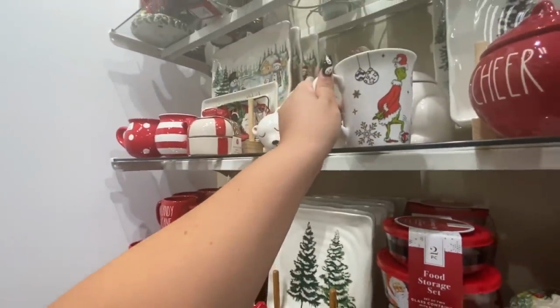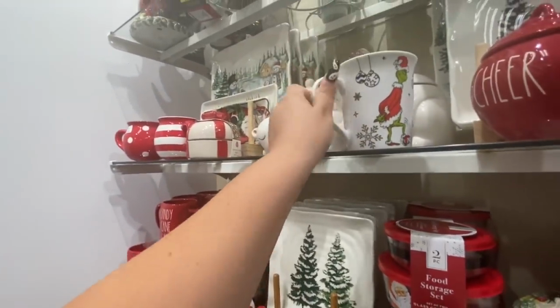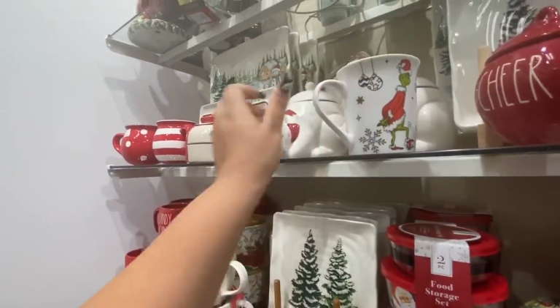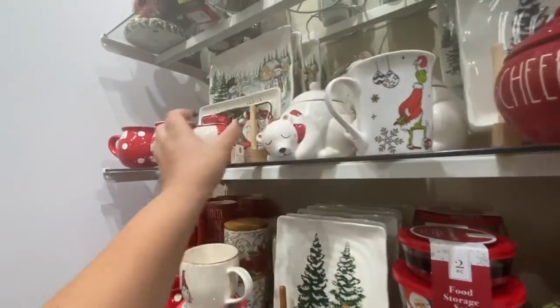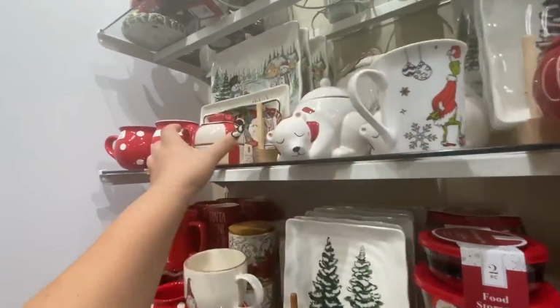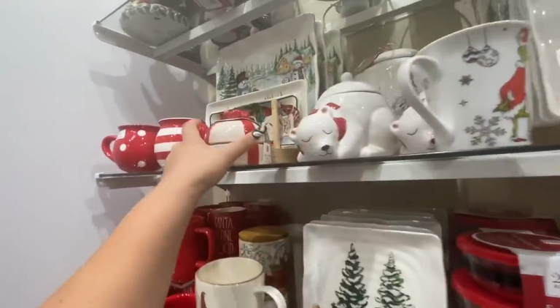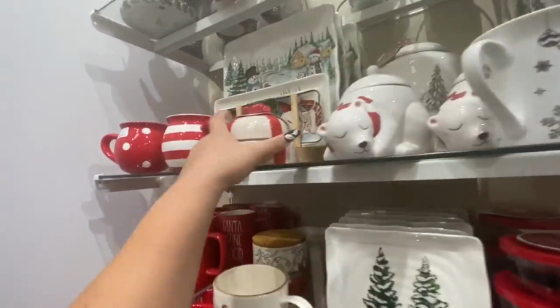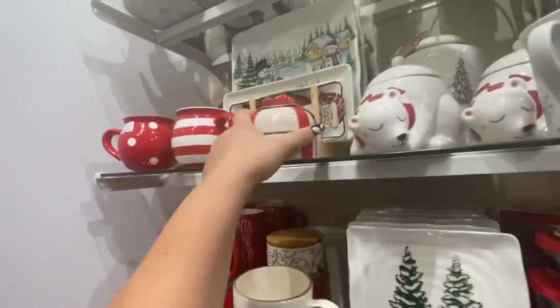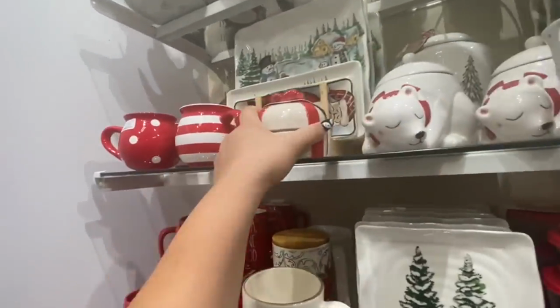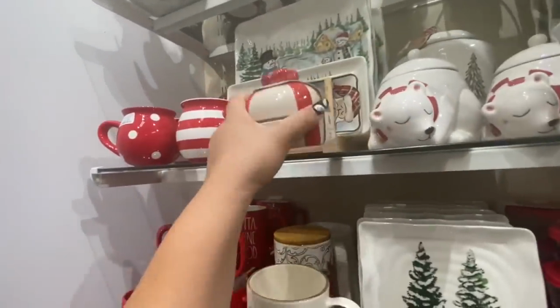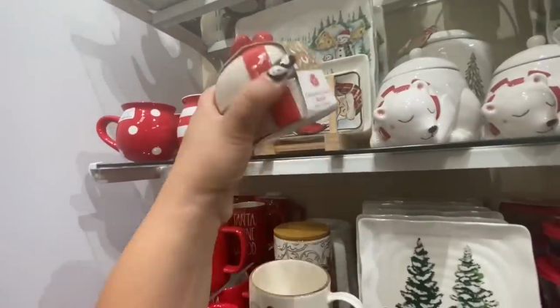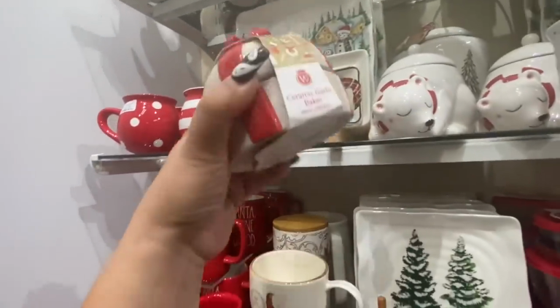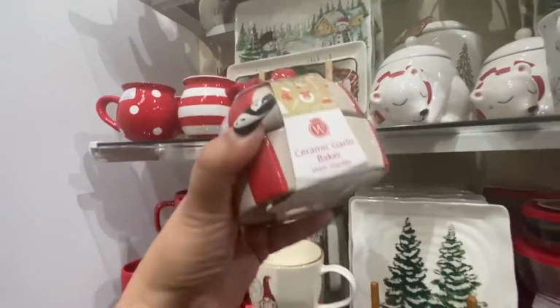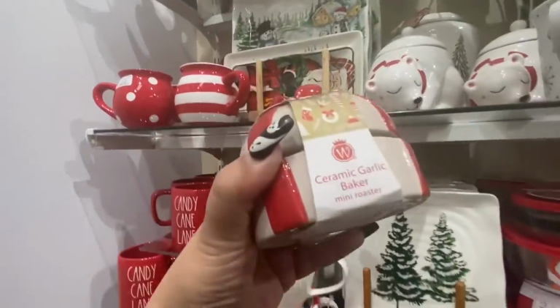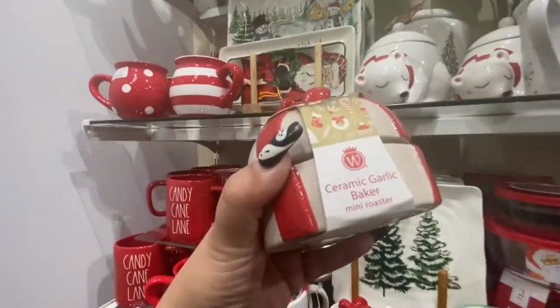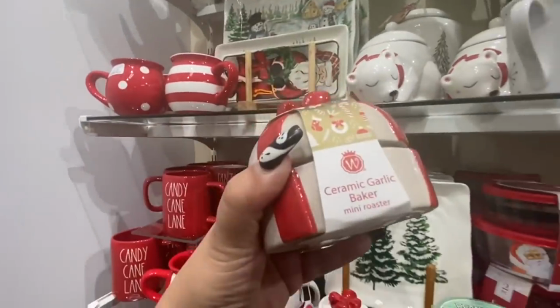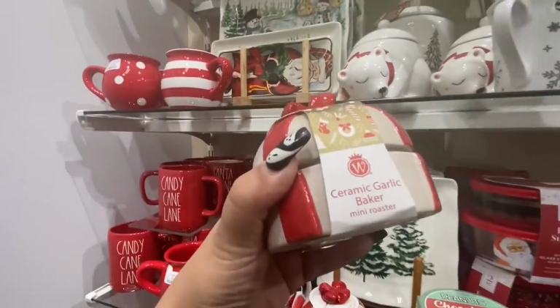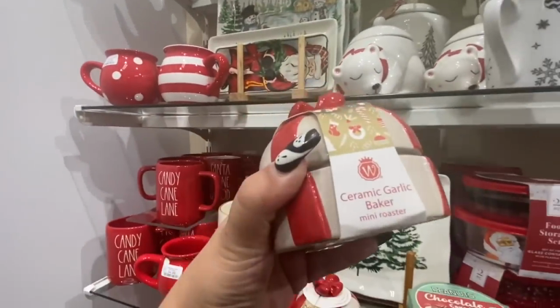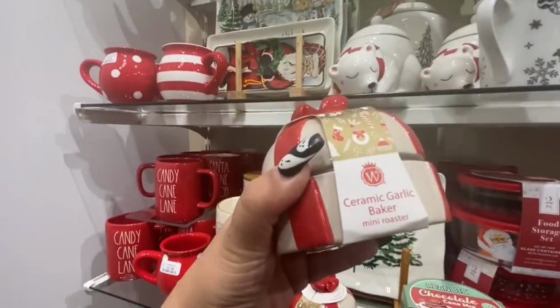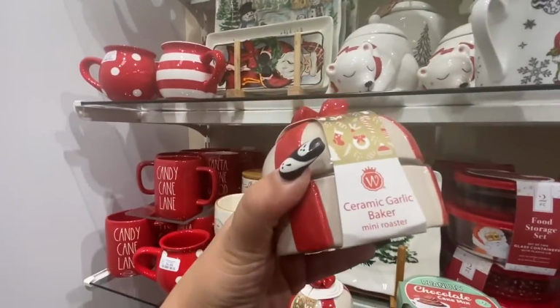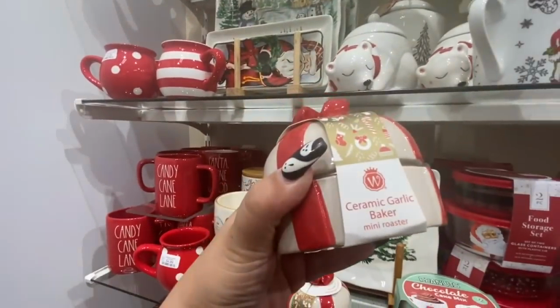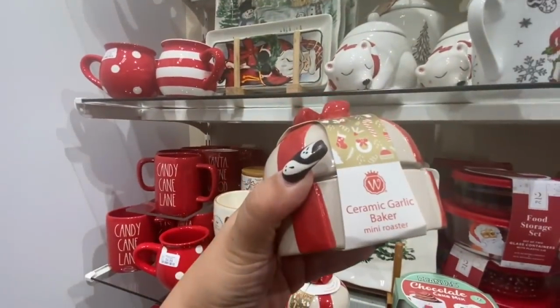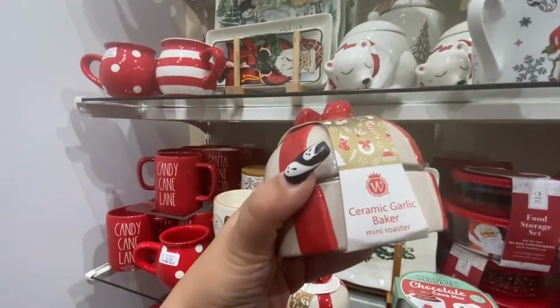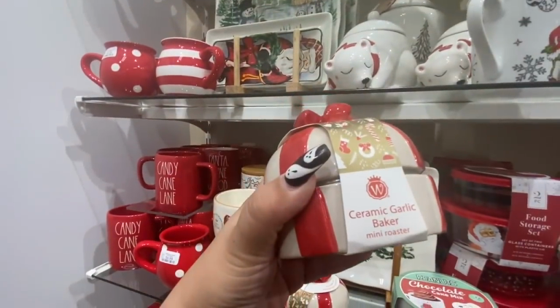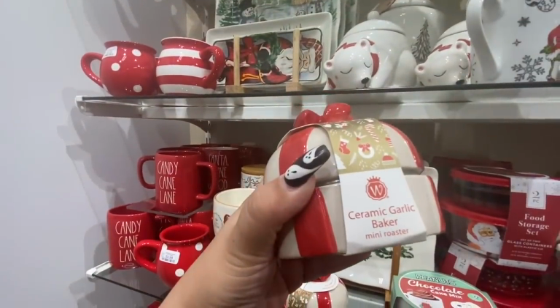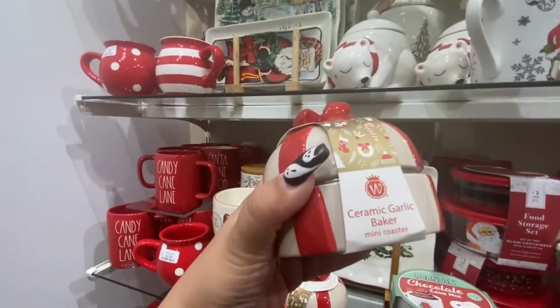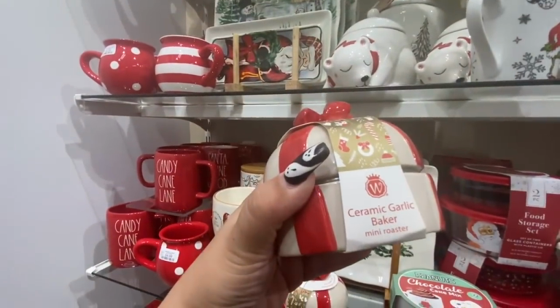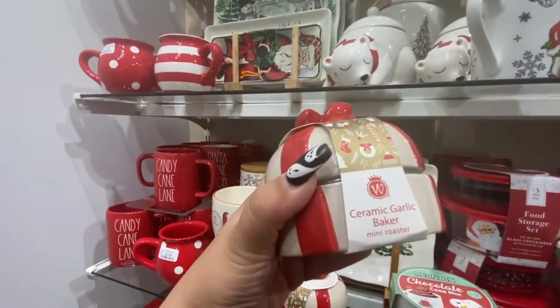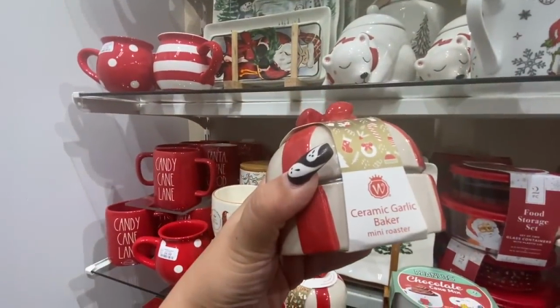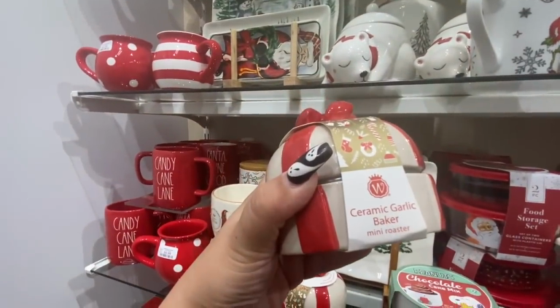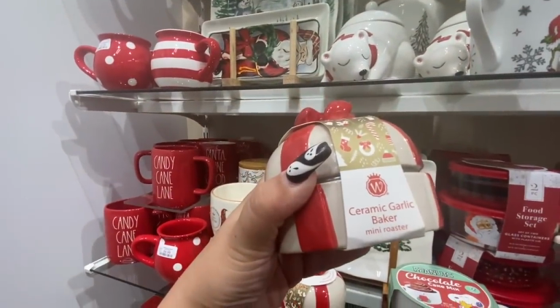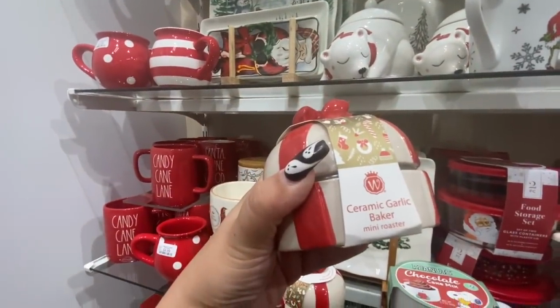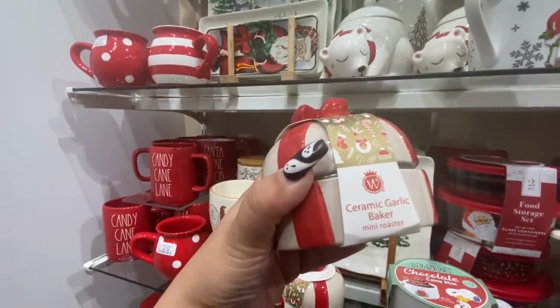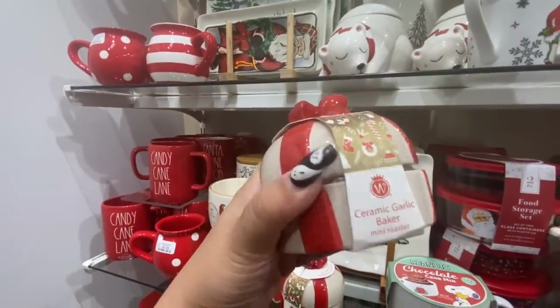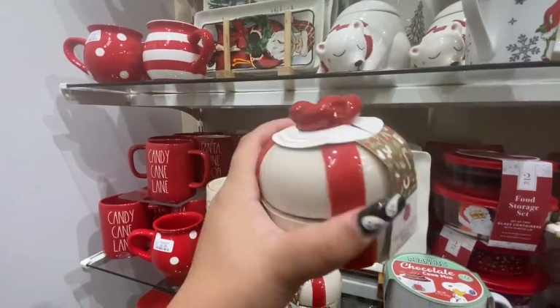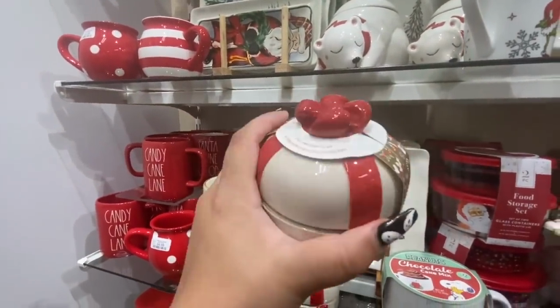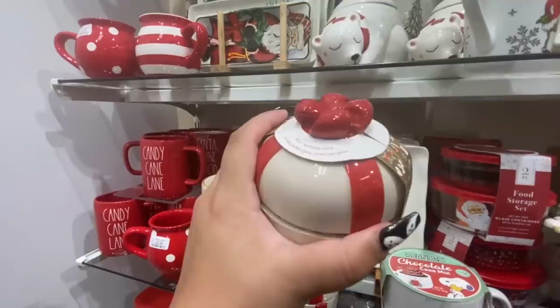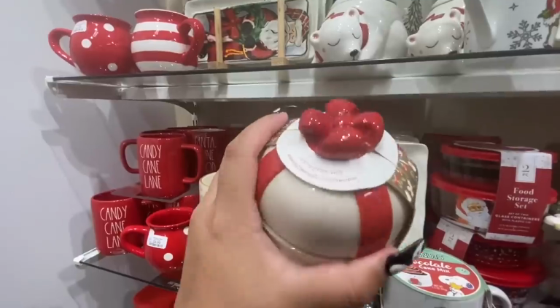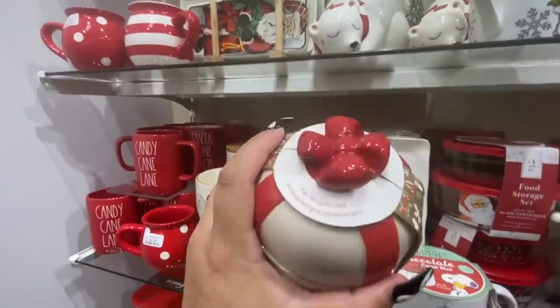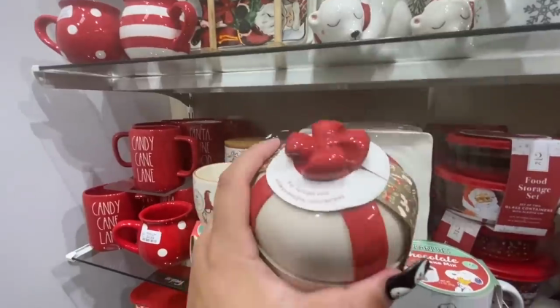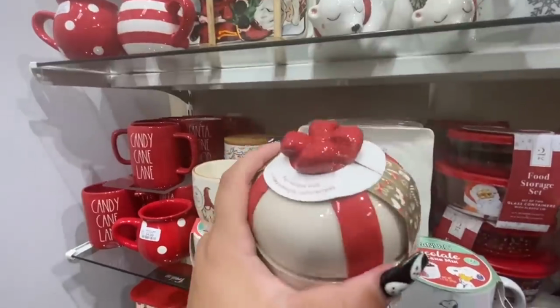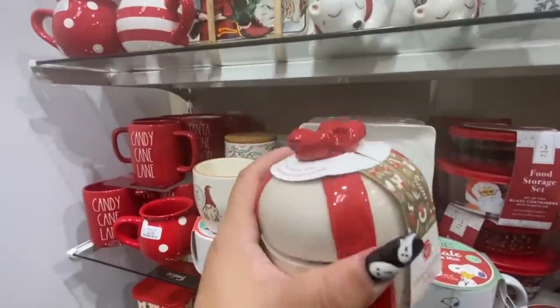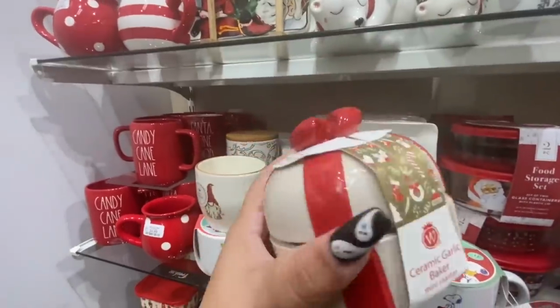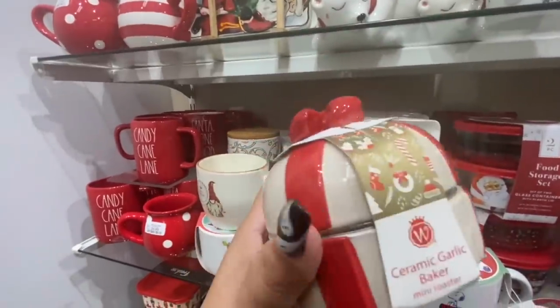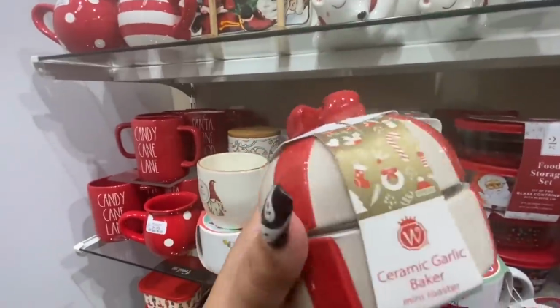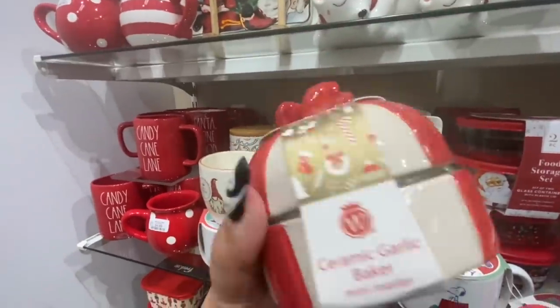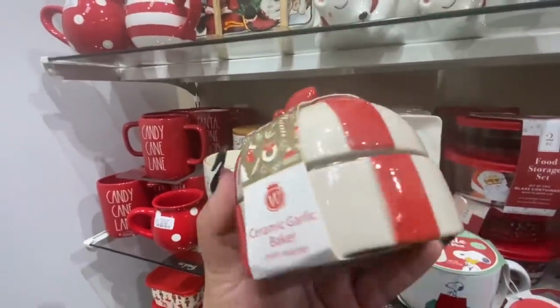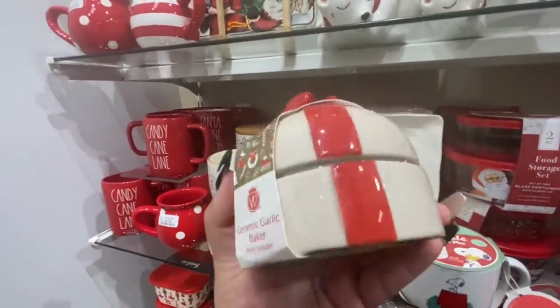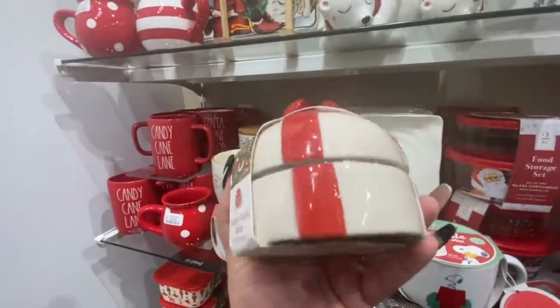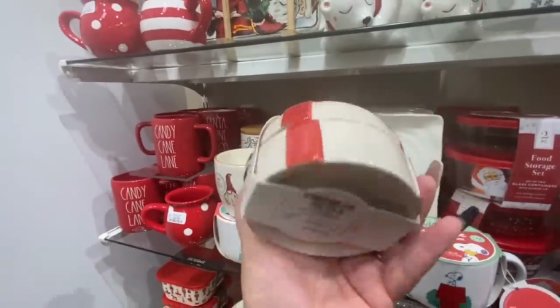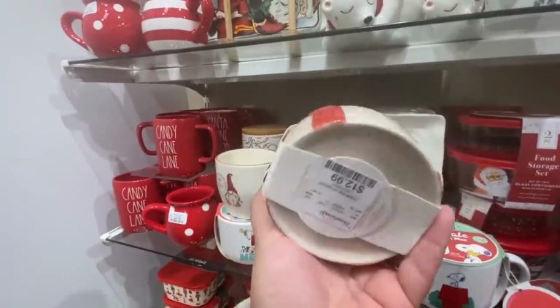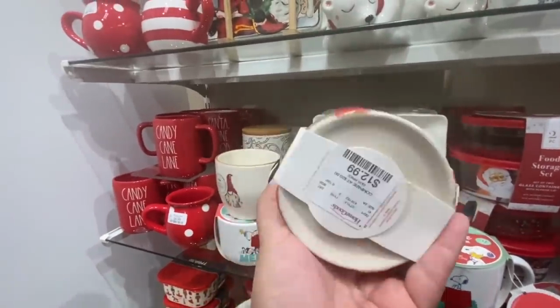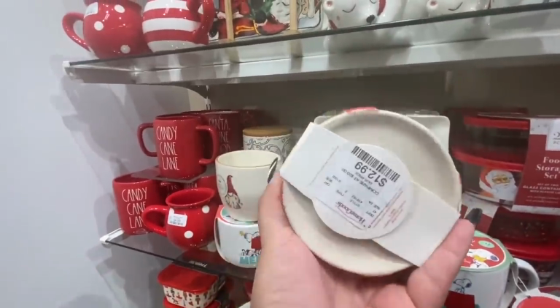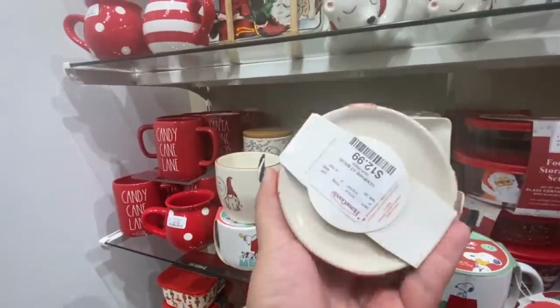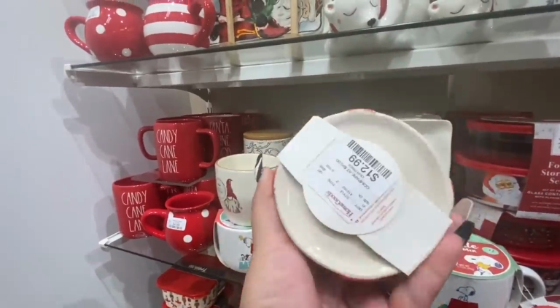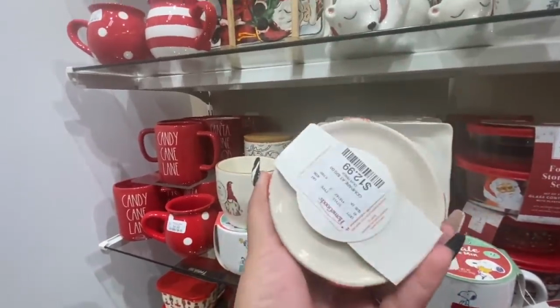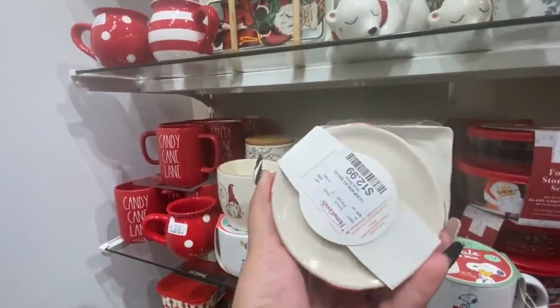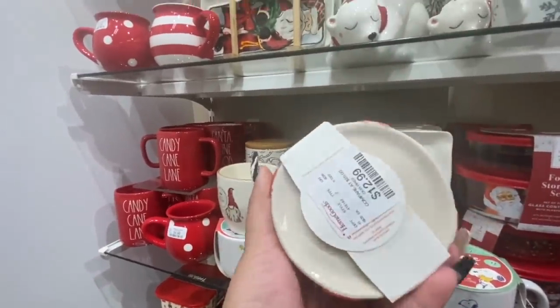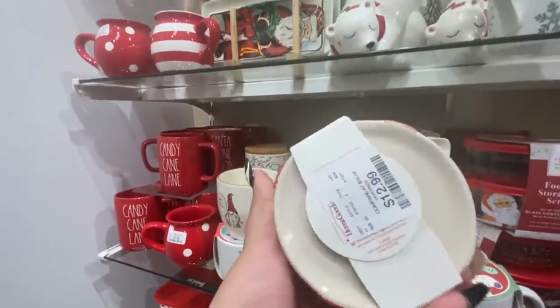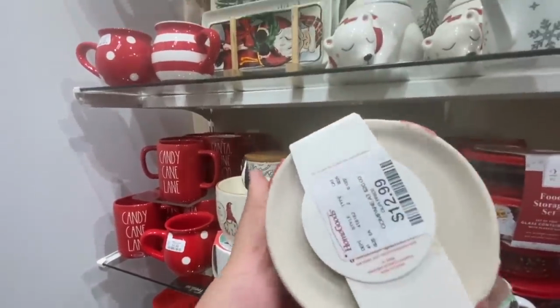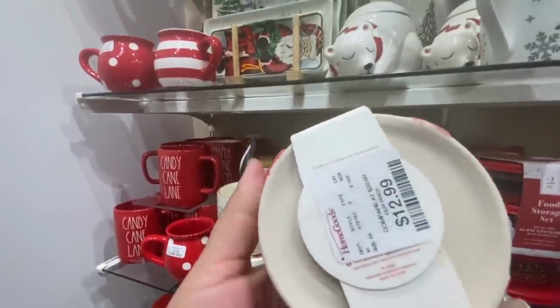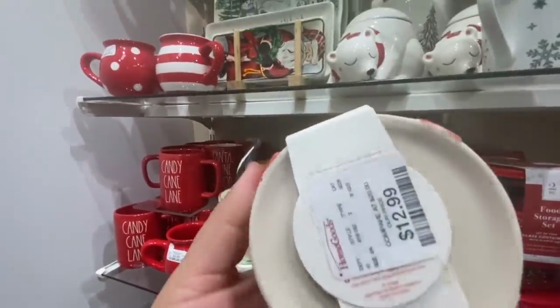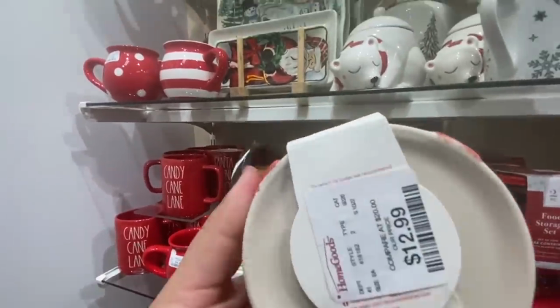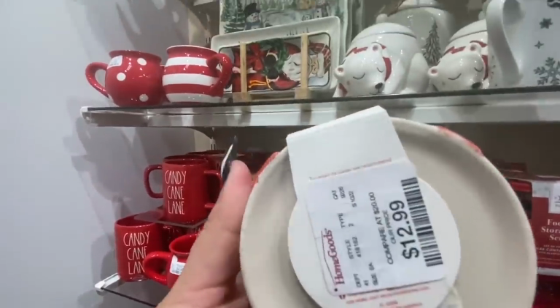These are cute — I haven't seen these before. It's a ceramic garlic baker shaped like a little present, $12.99.